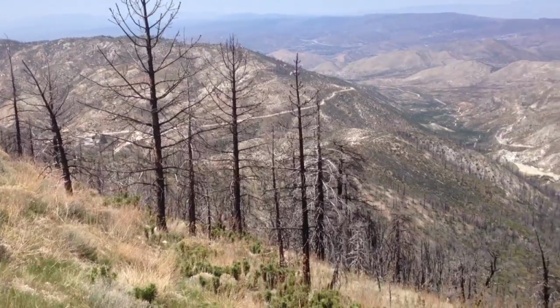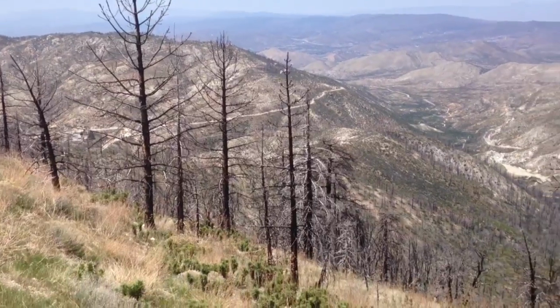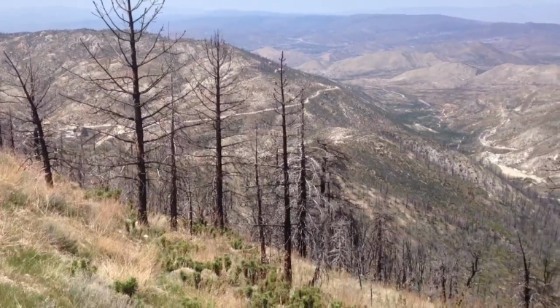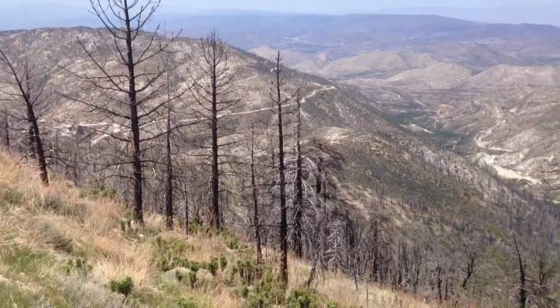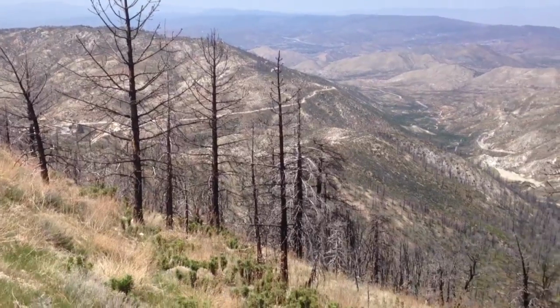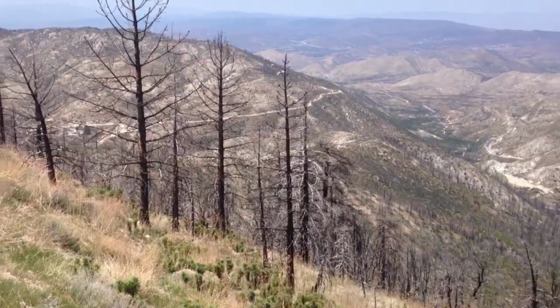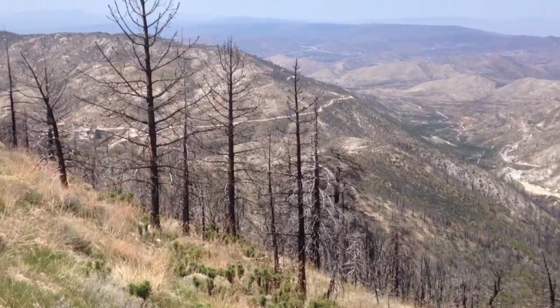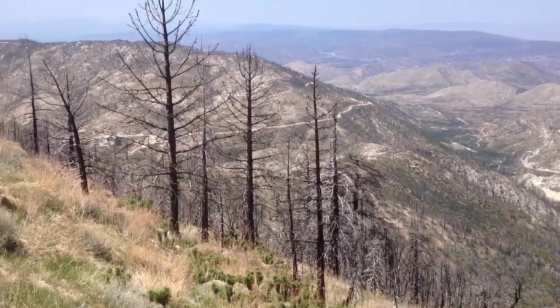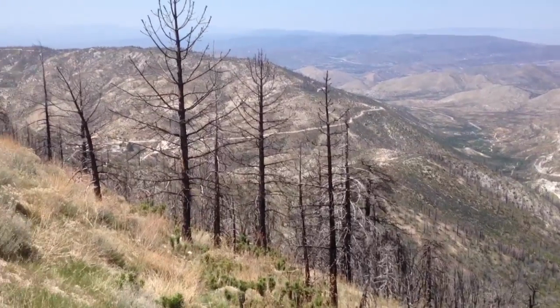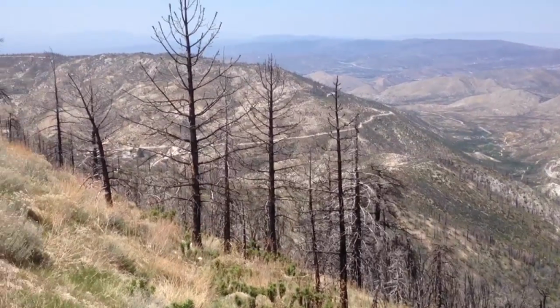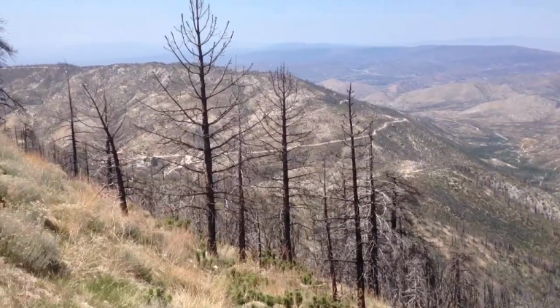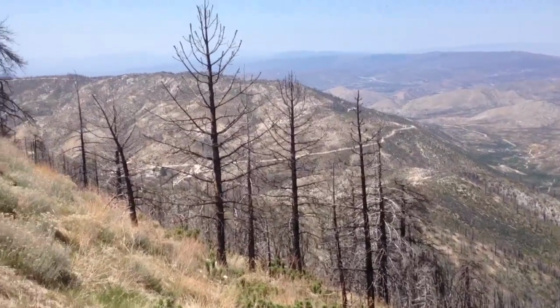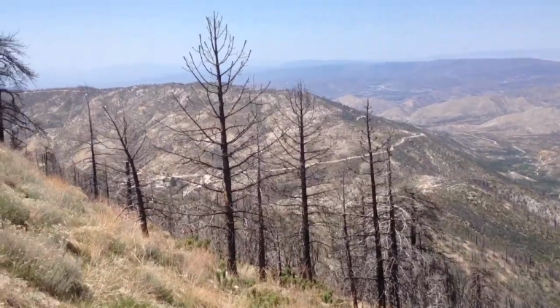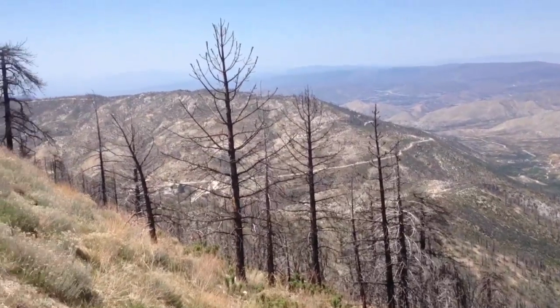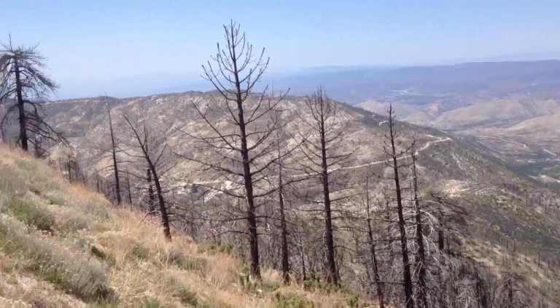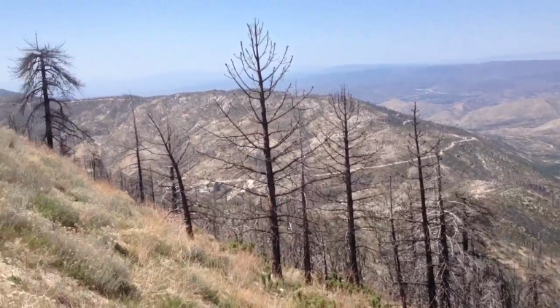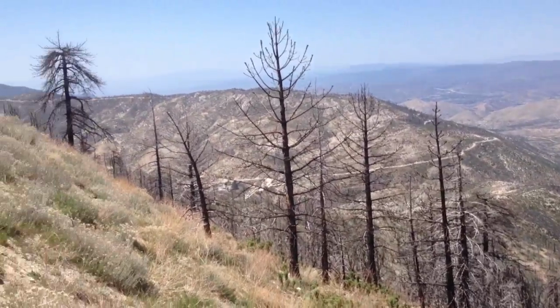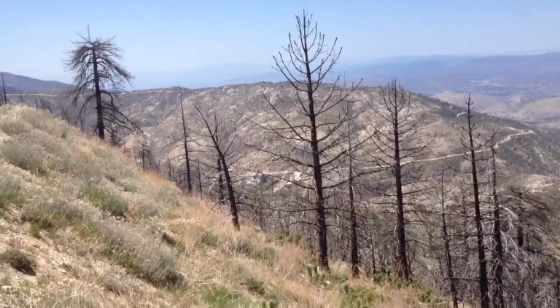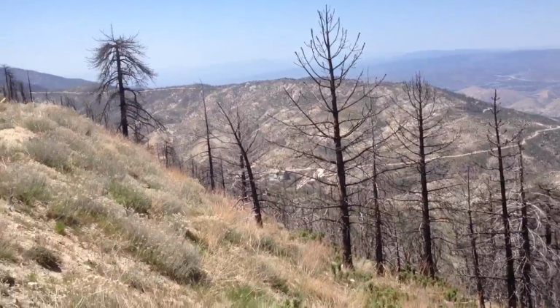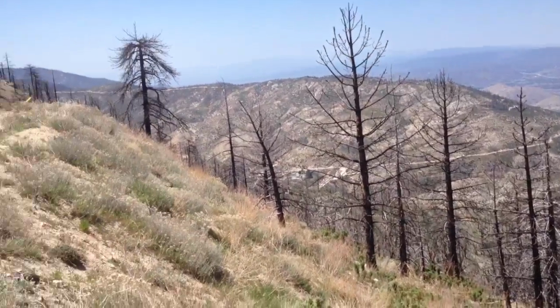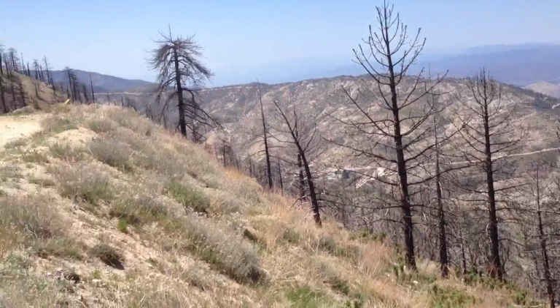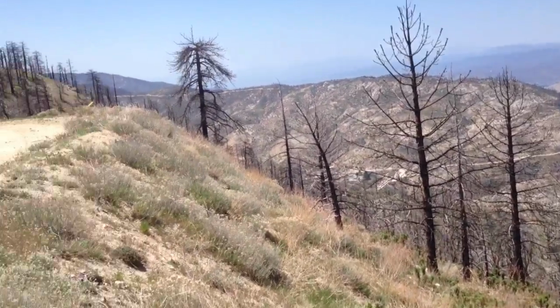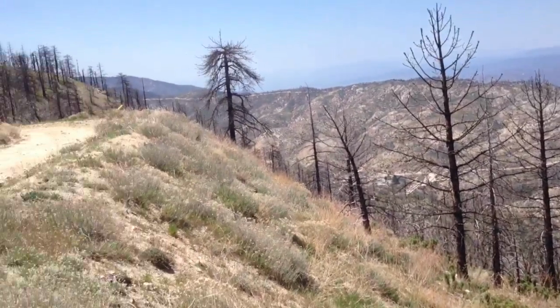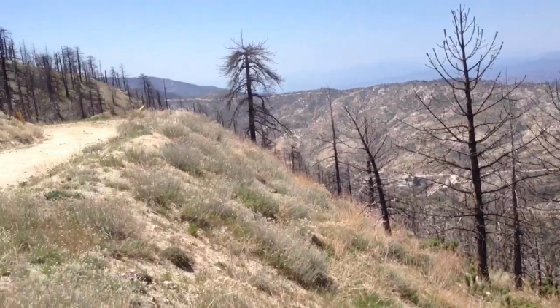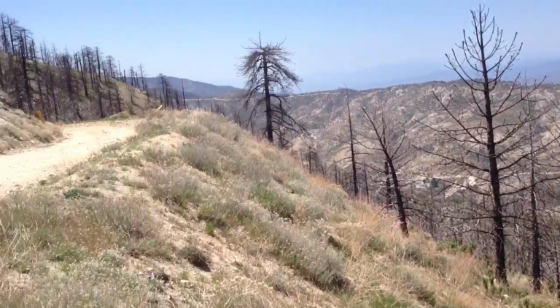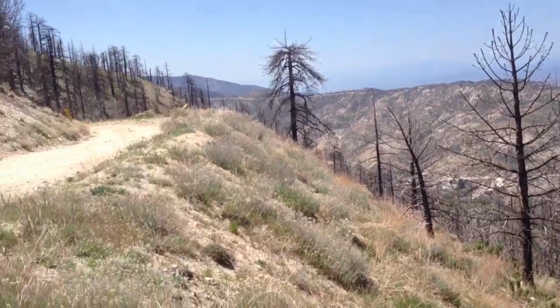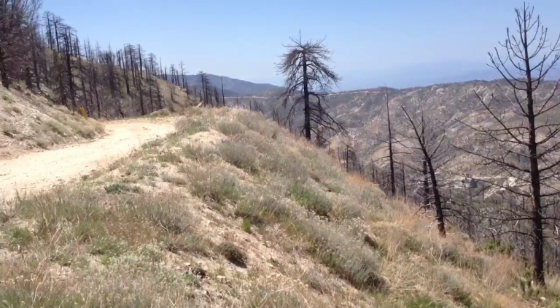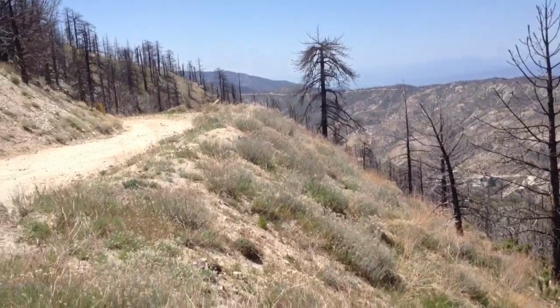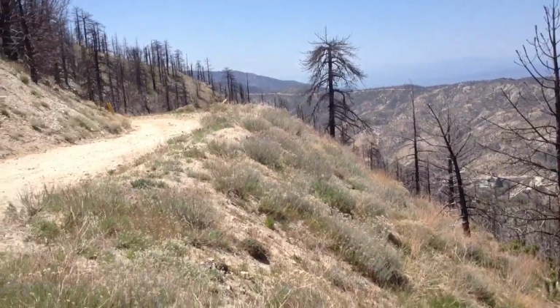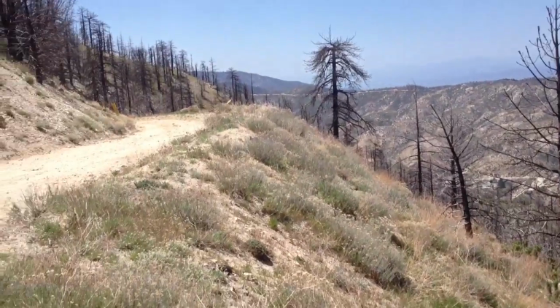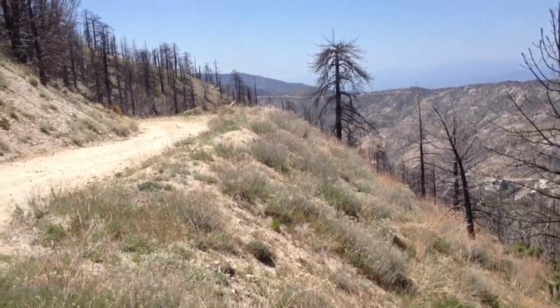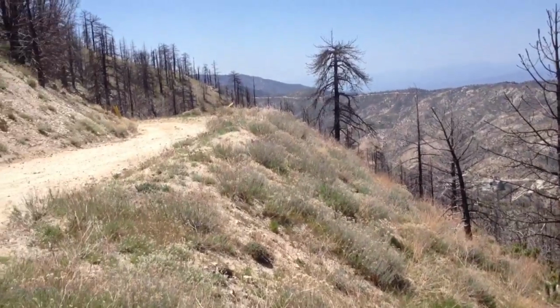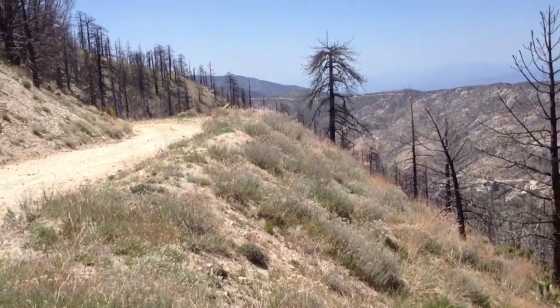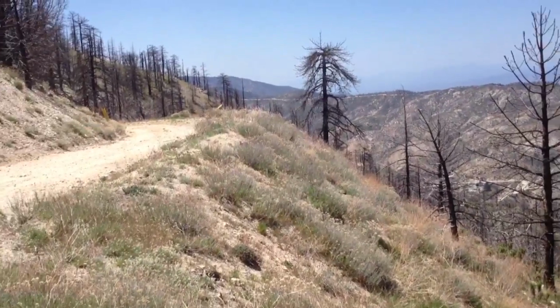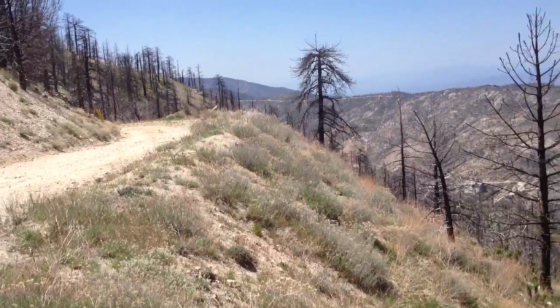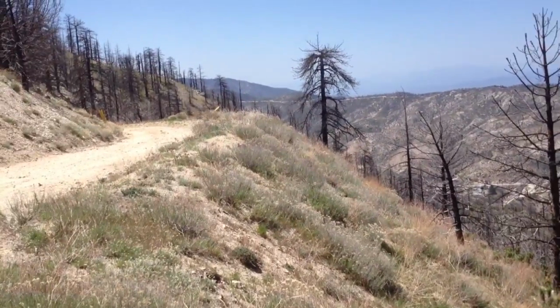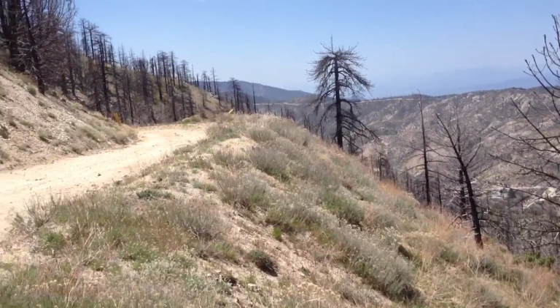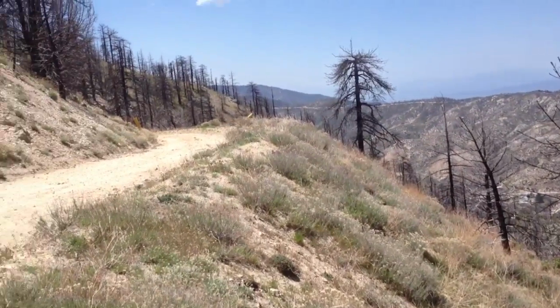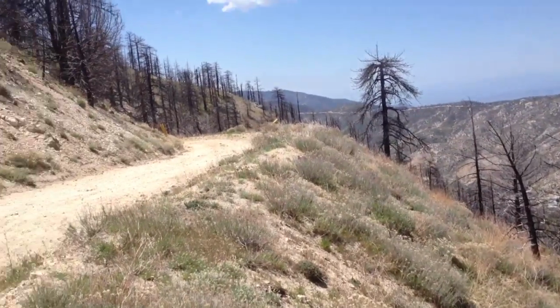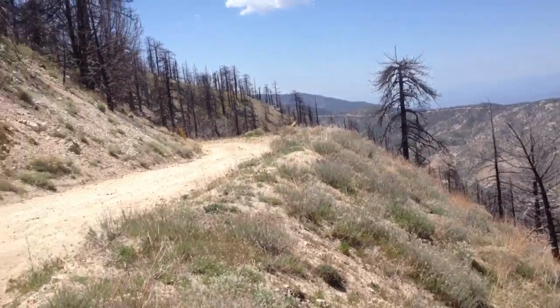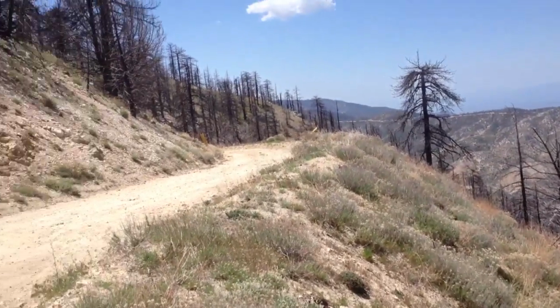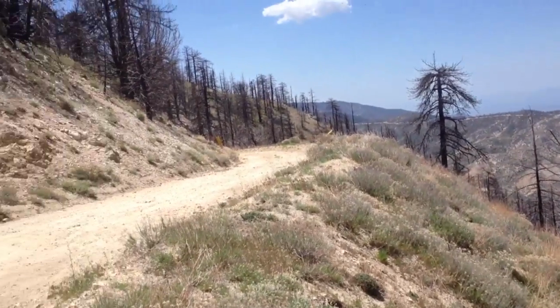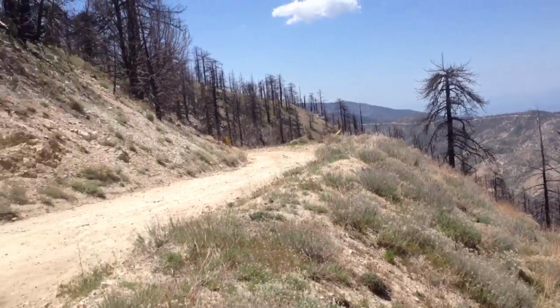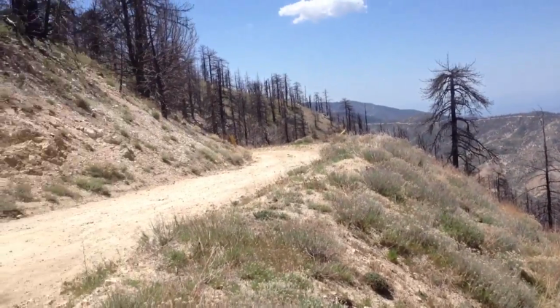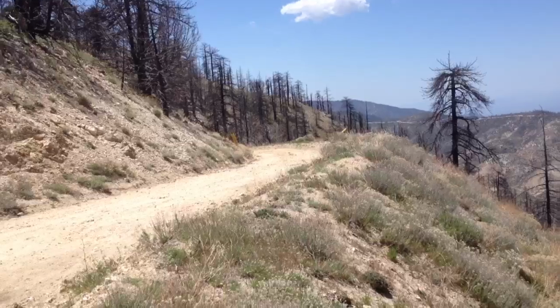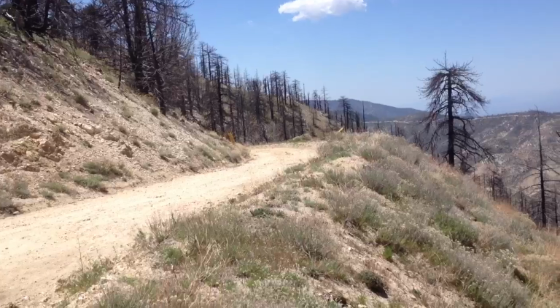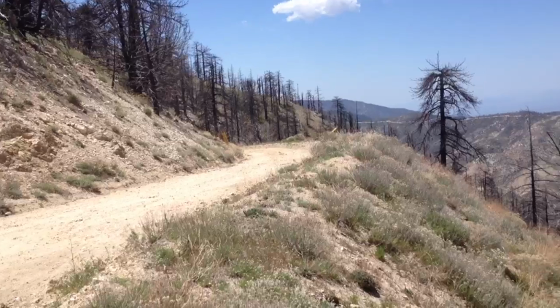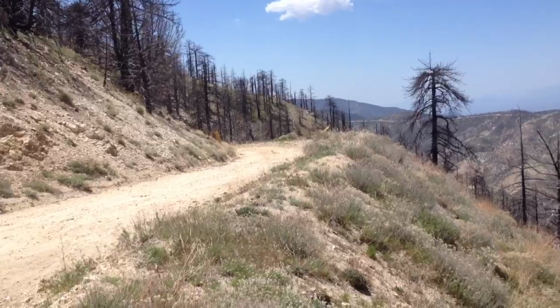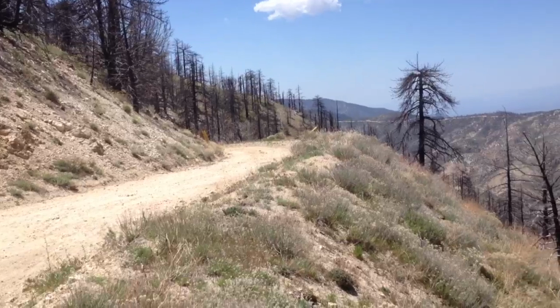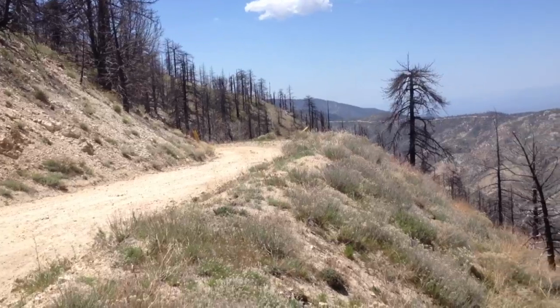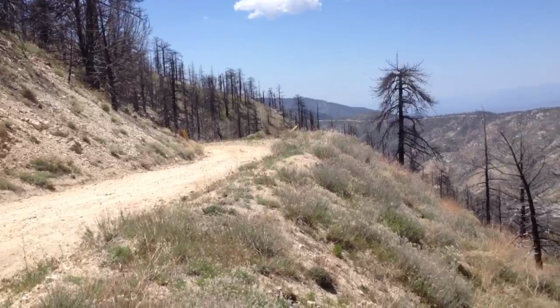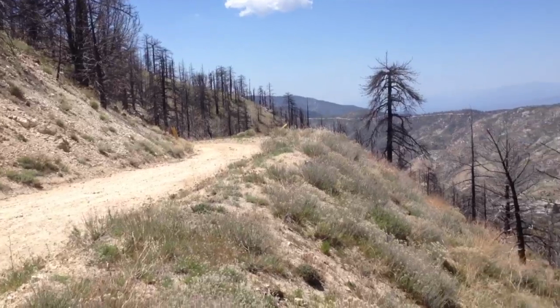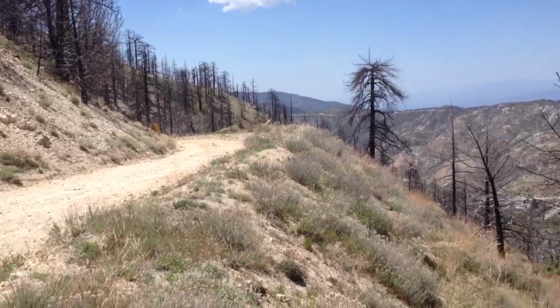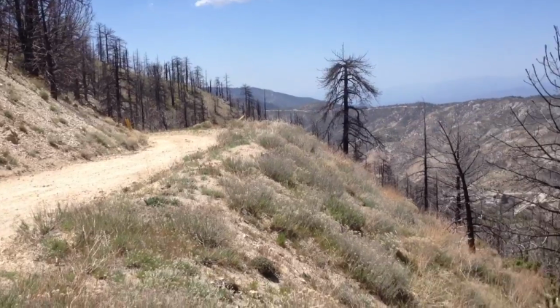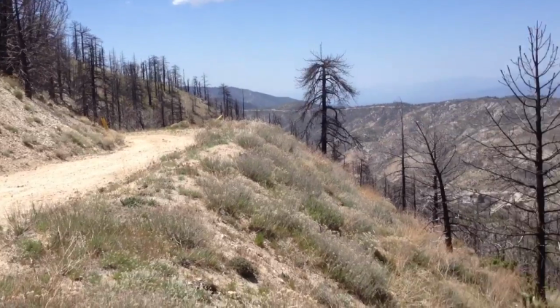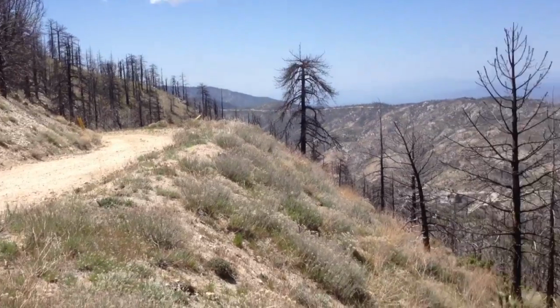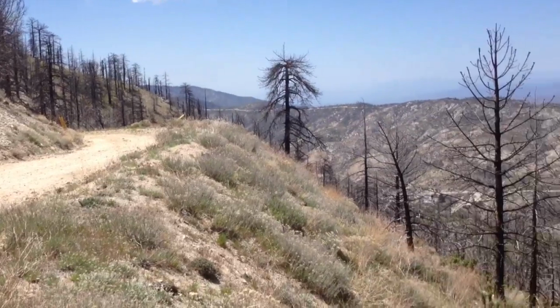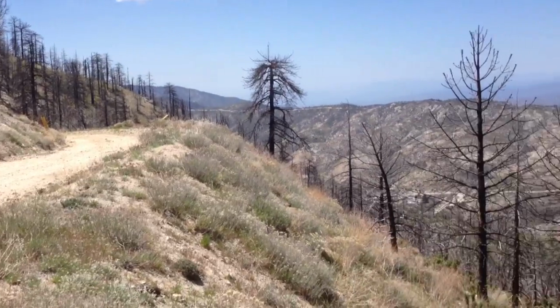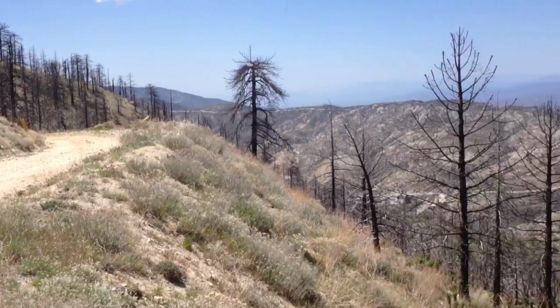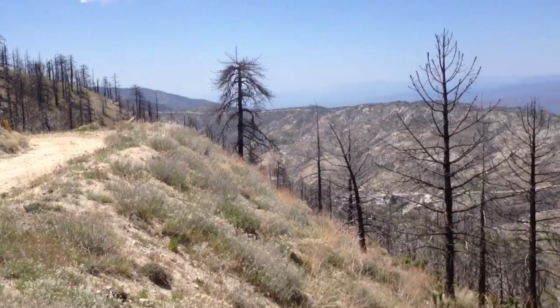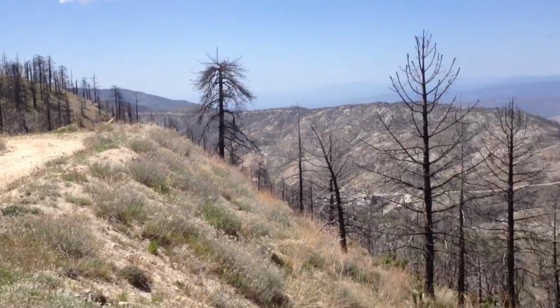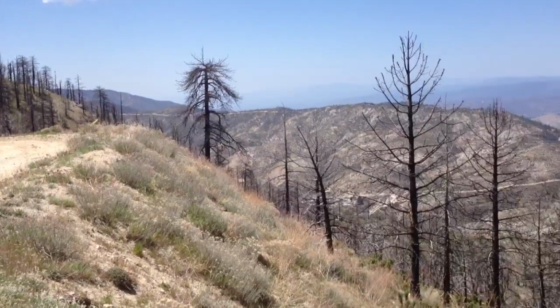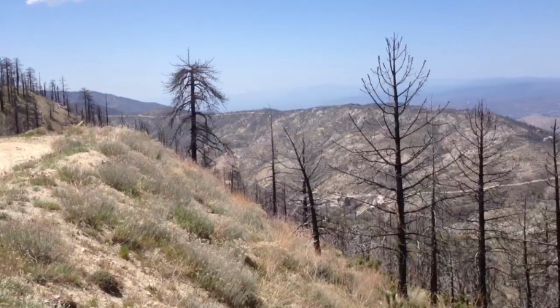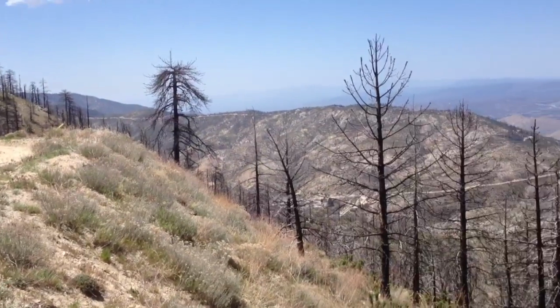Here we are again in the Station Fire area. You can see this all burn down there.